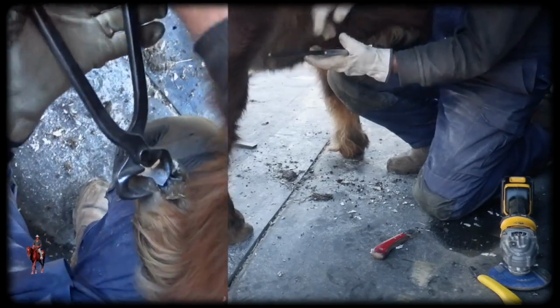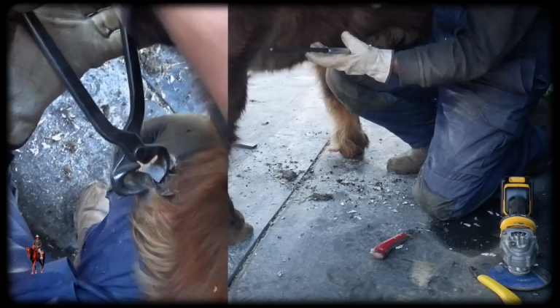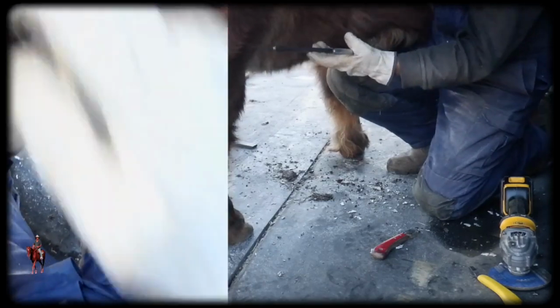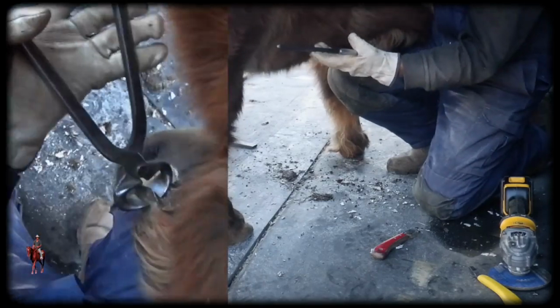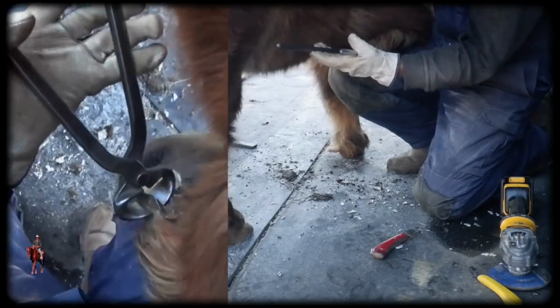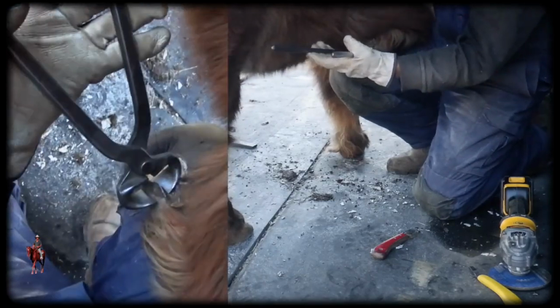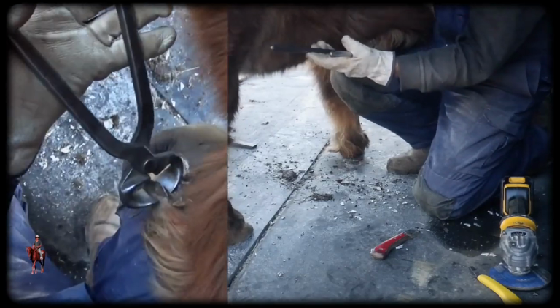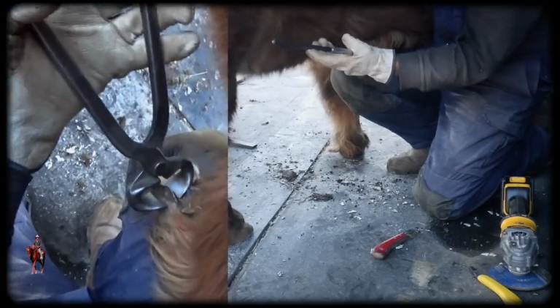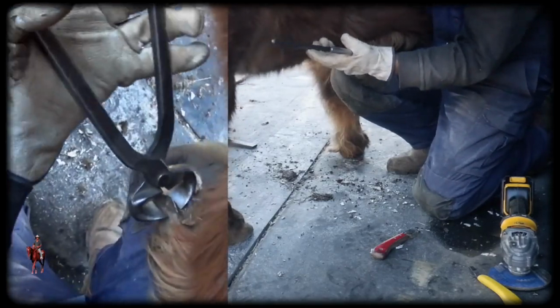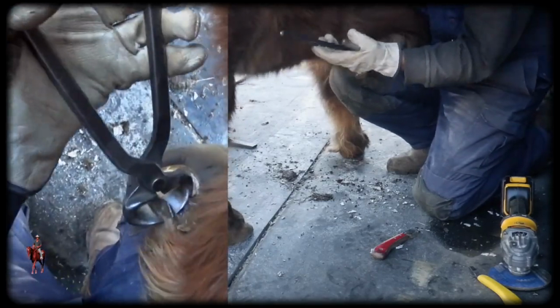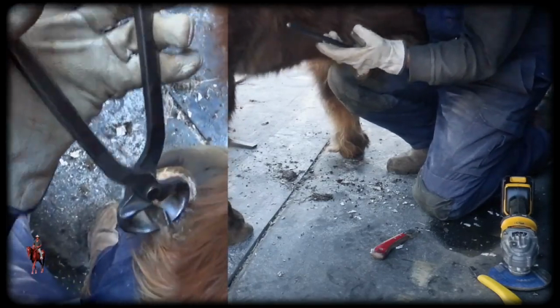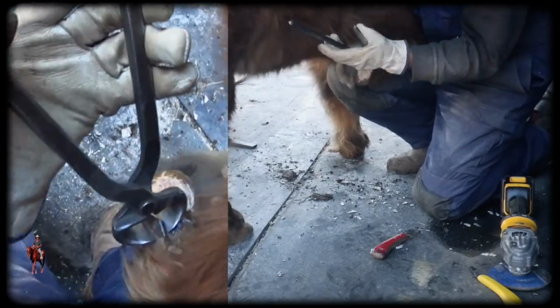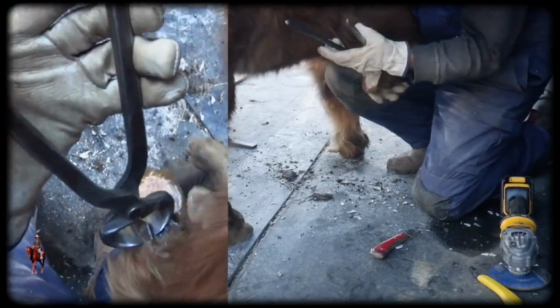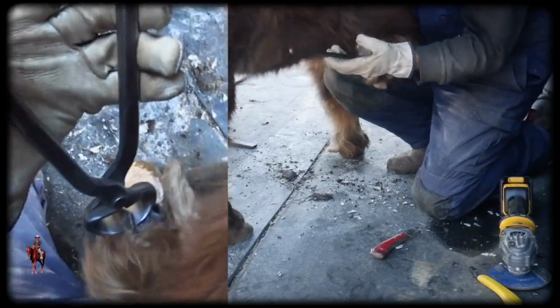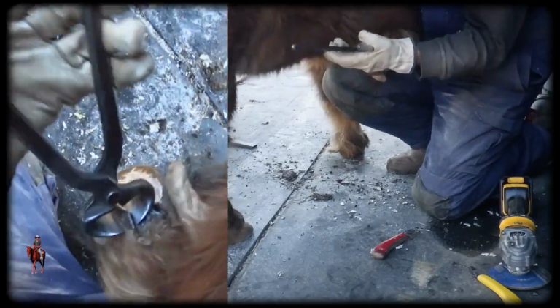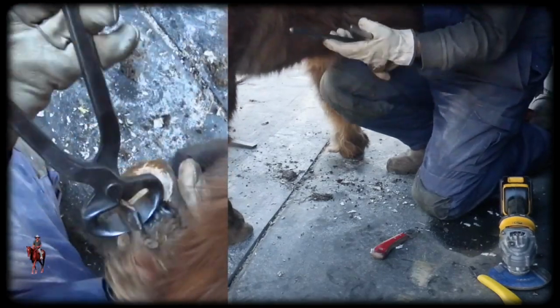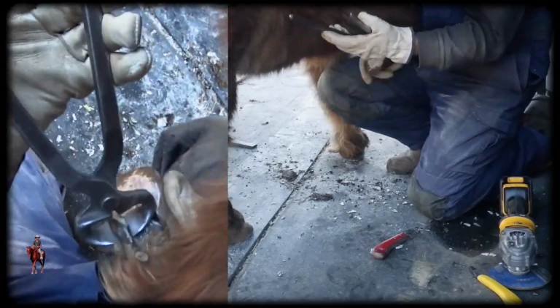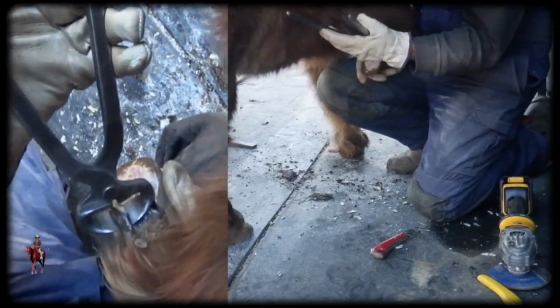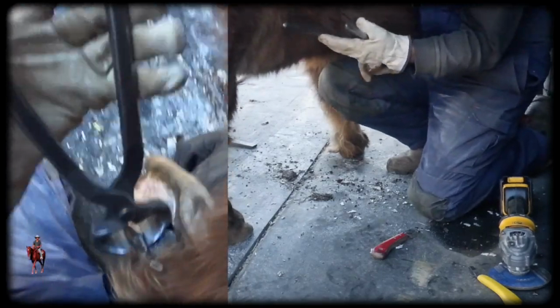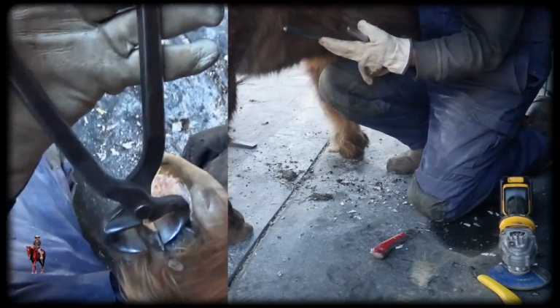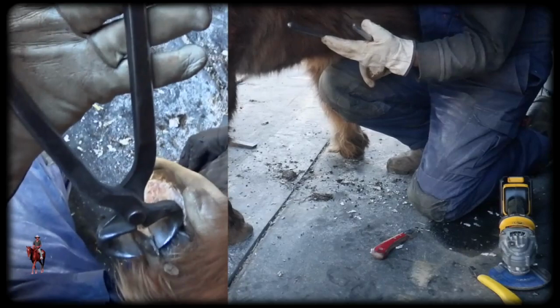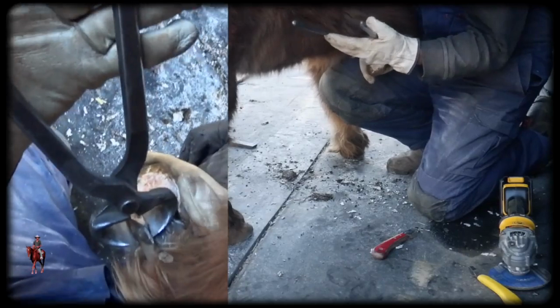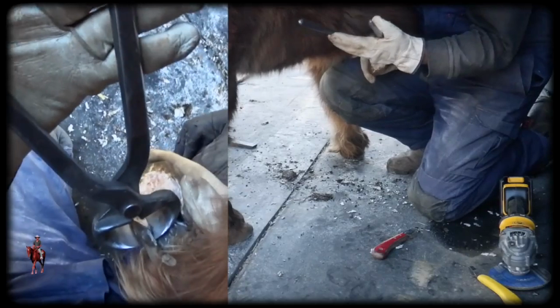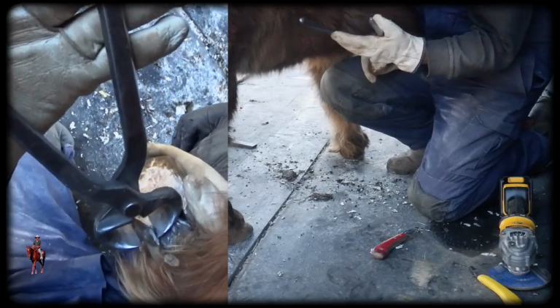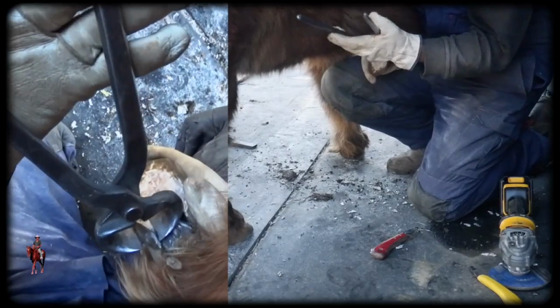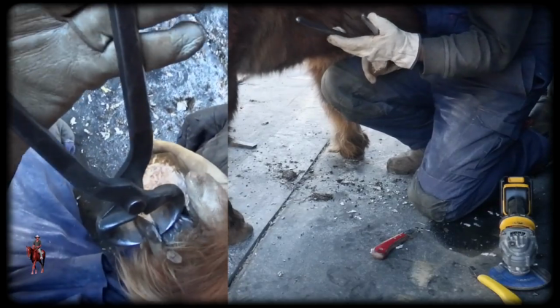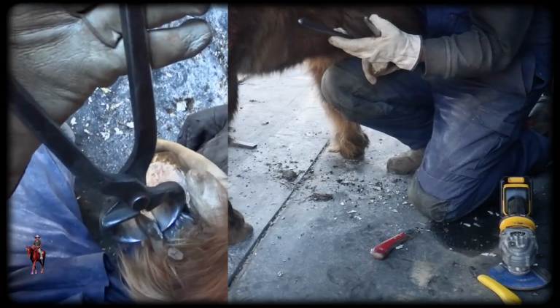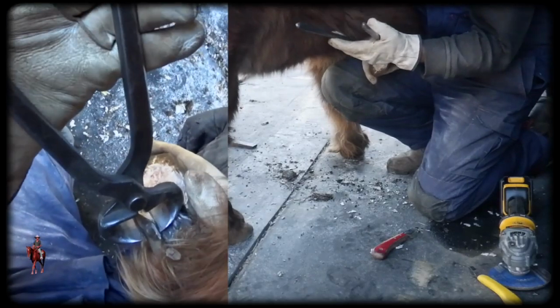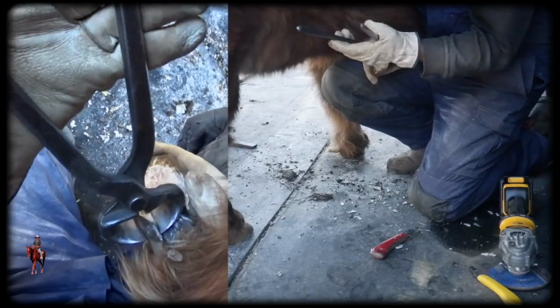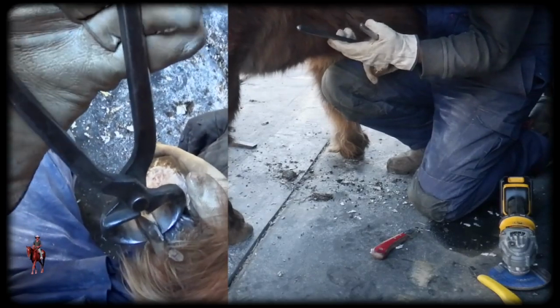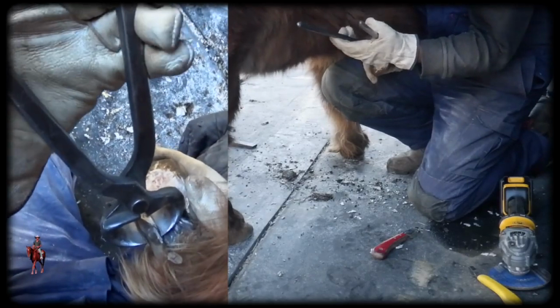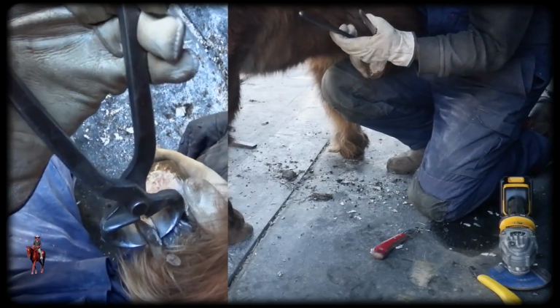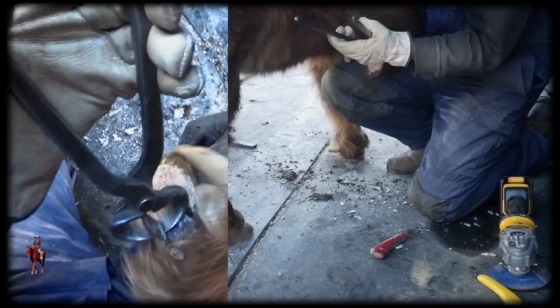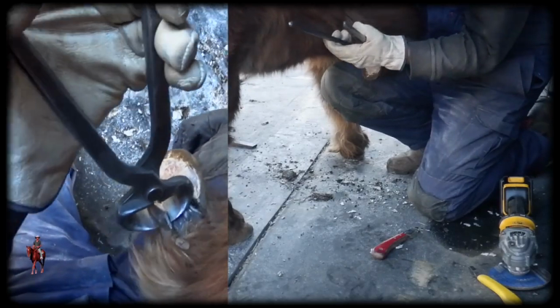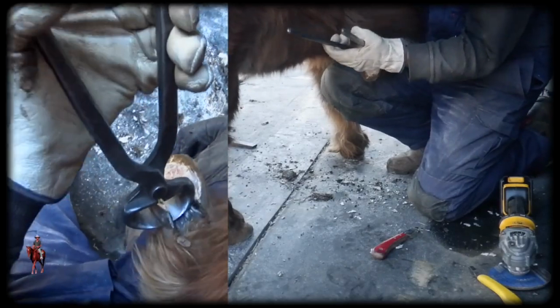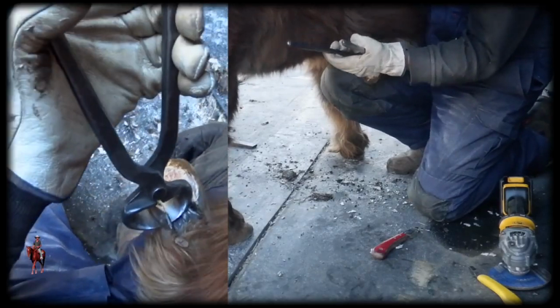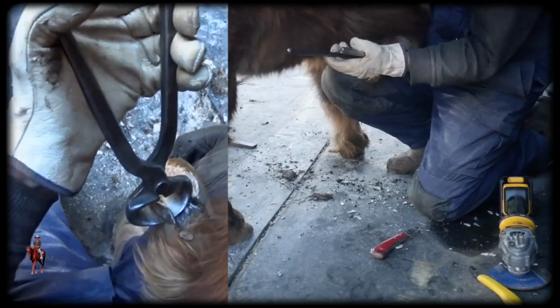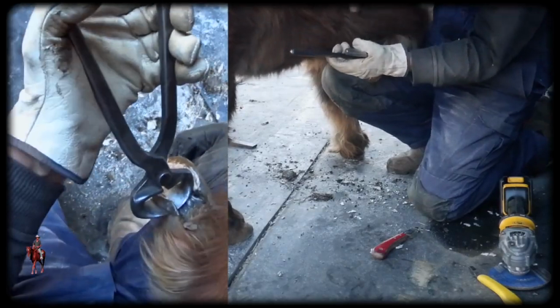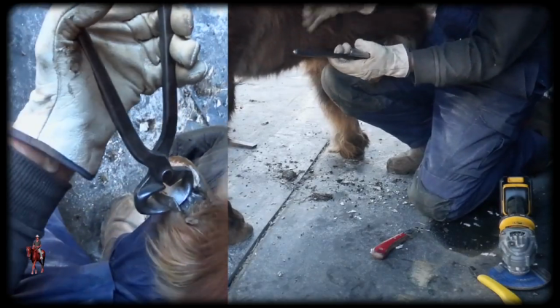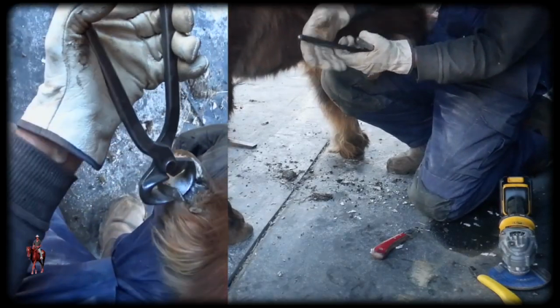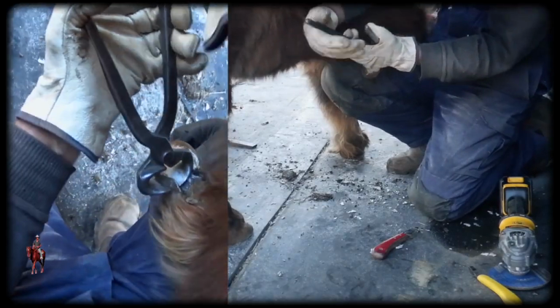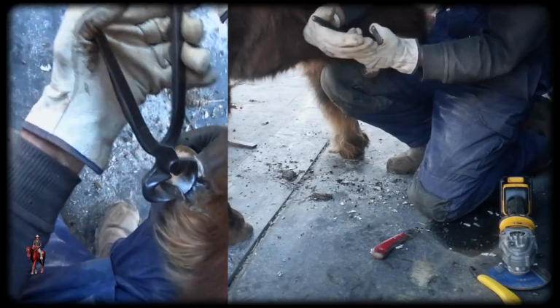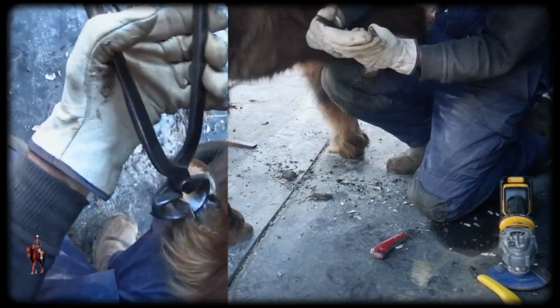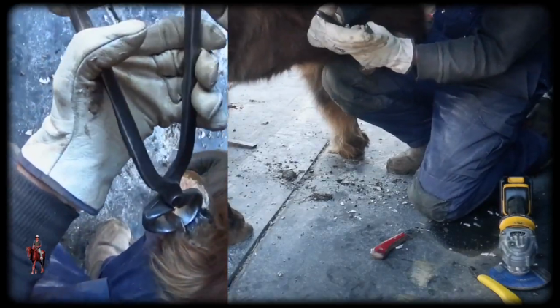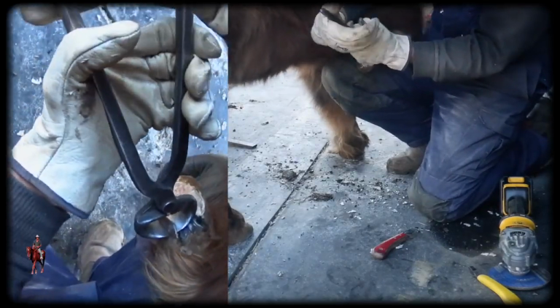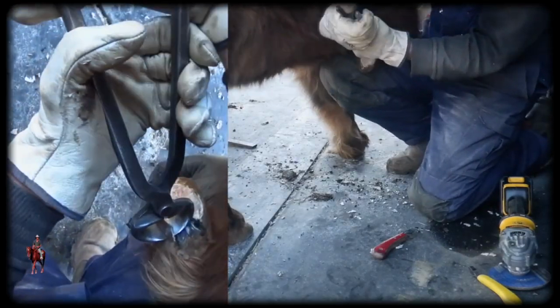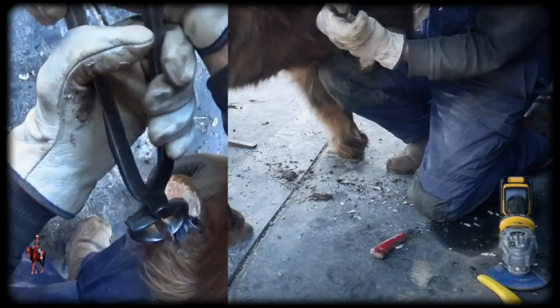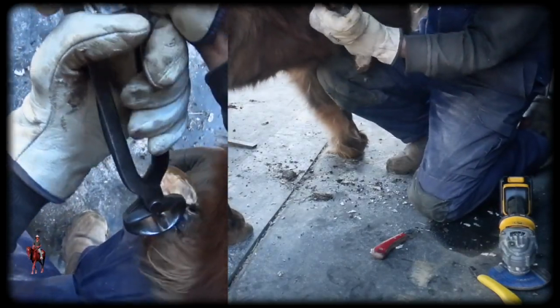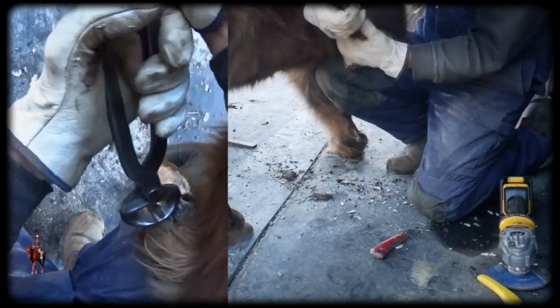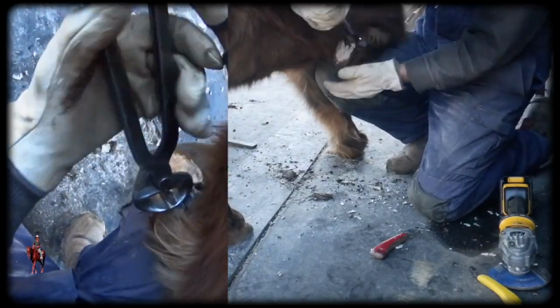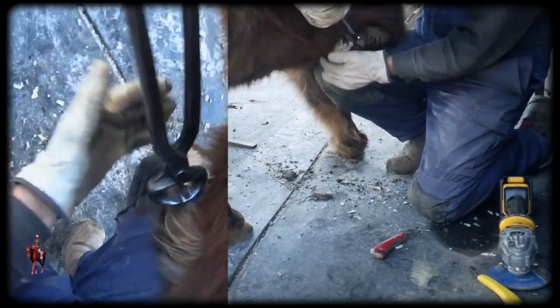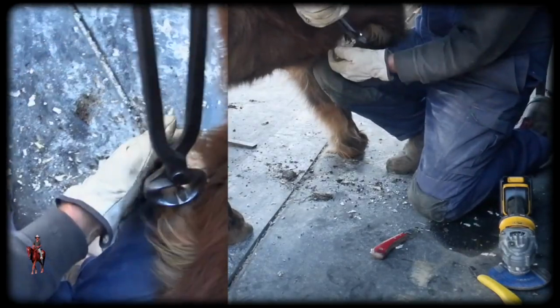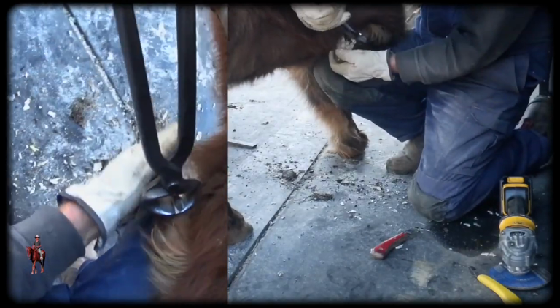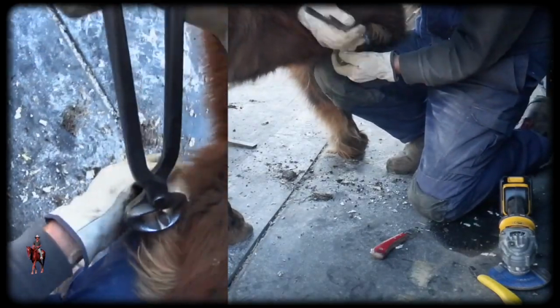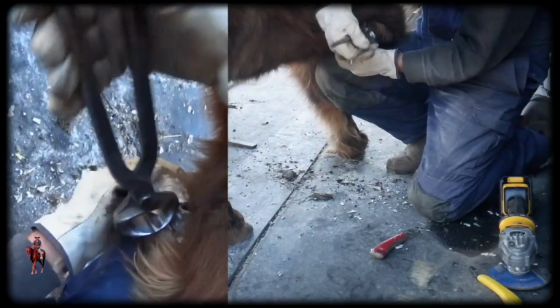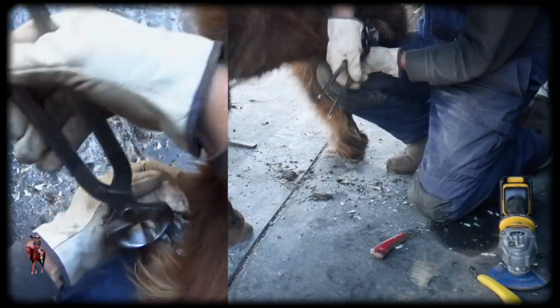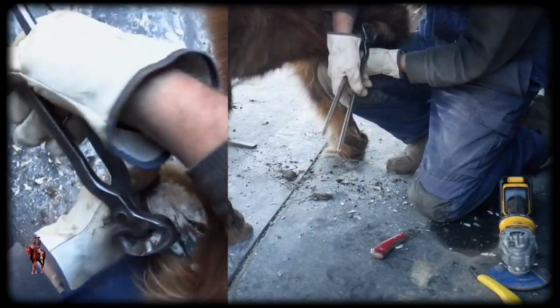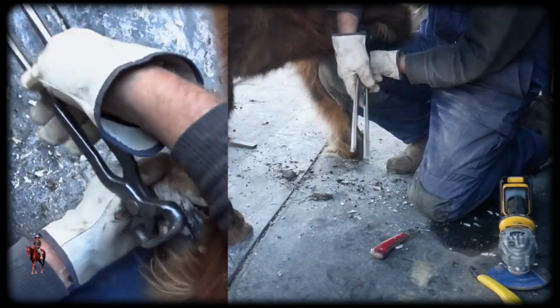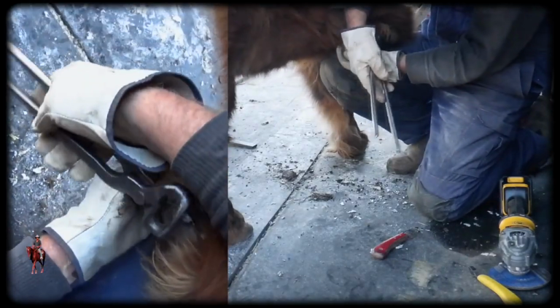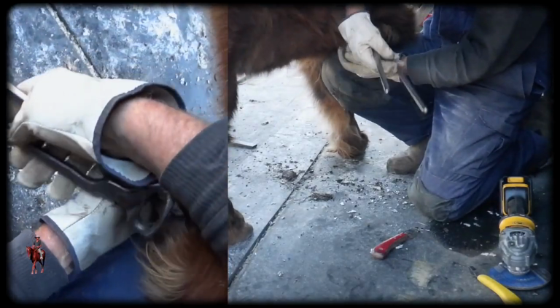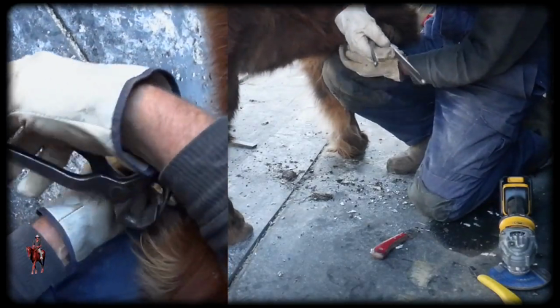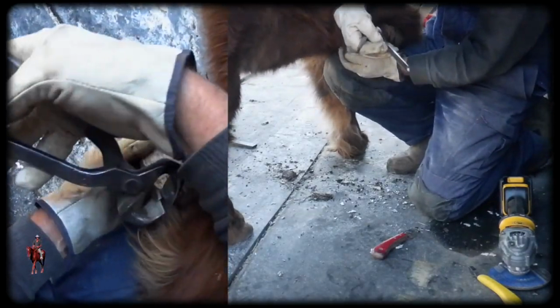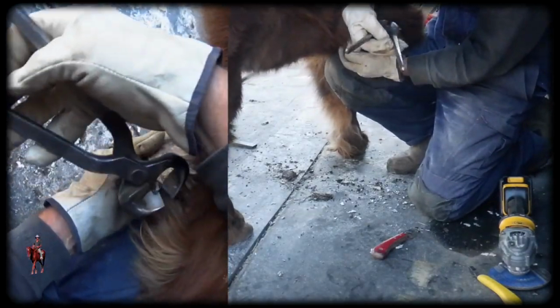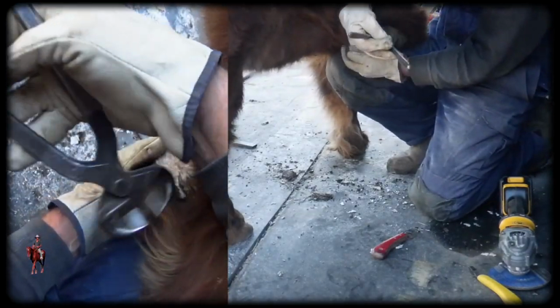Someone told me I should have this up between the legs, but I don't know whether my legs are too long or the horse is too short.